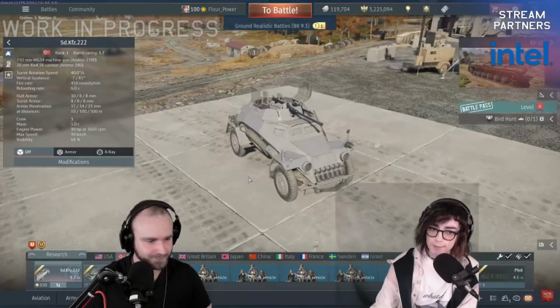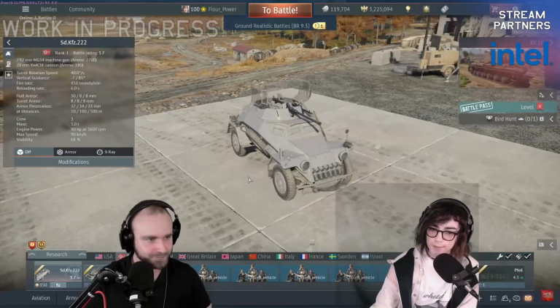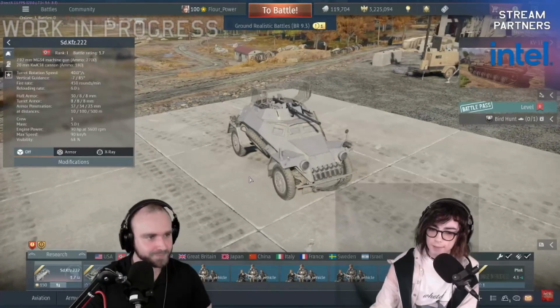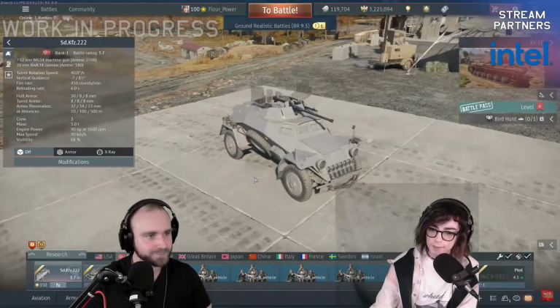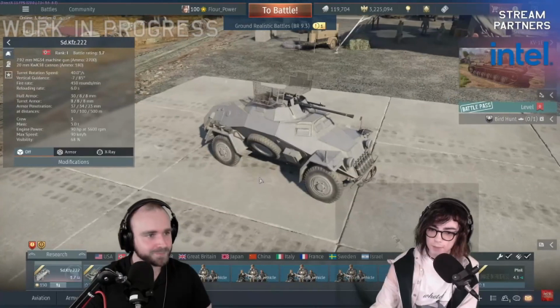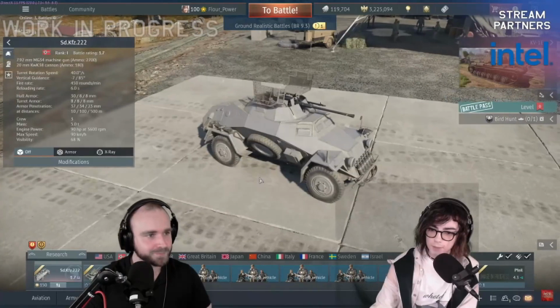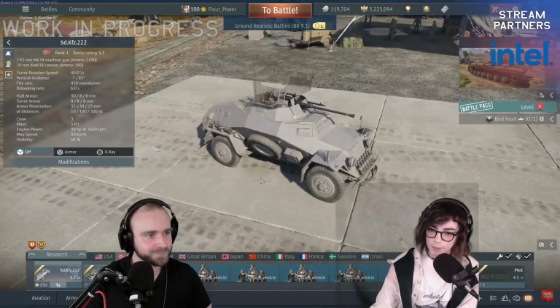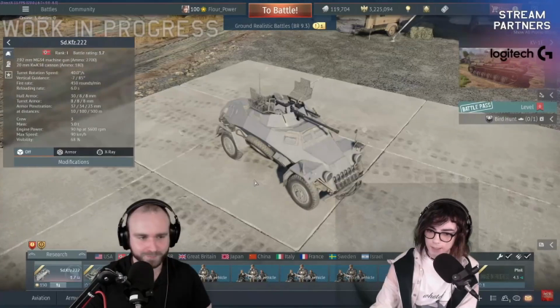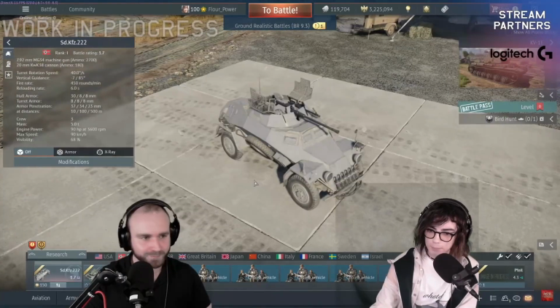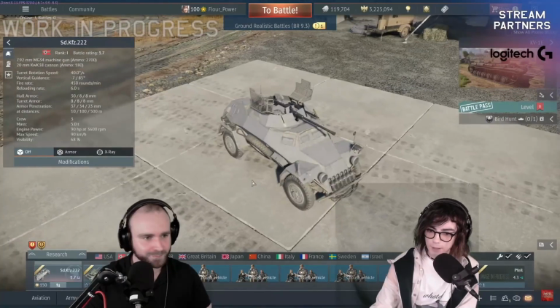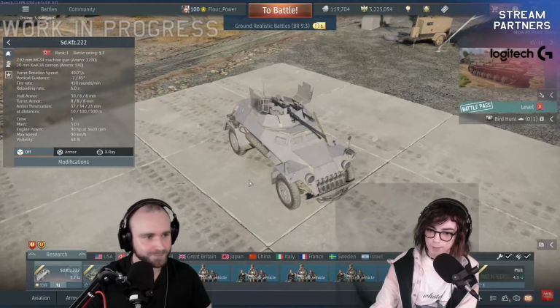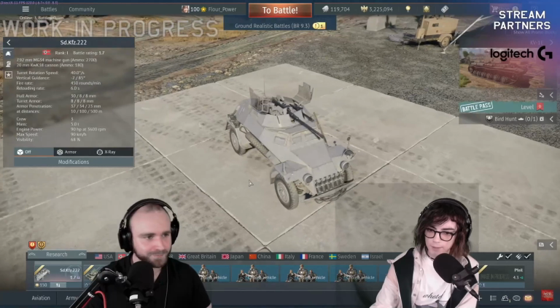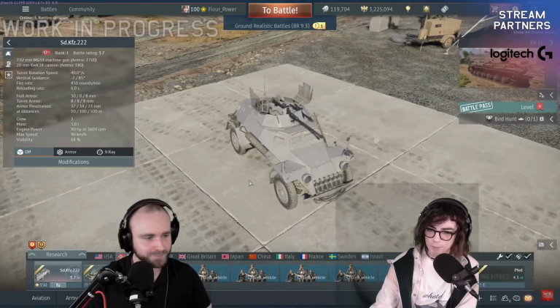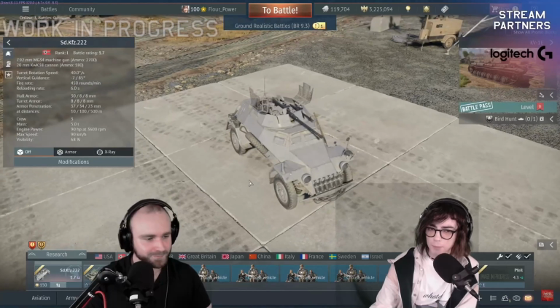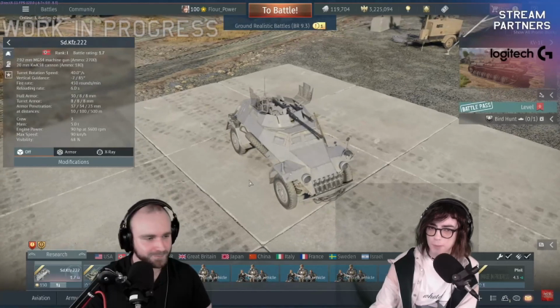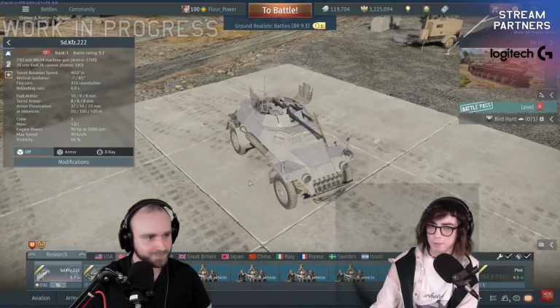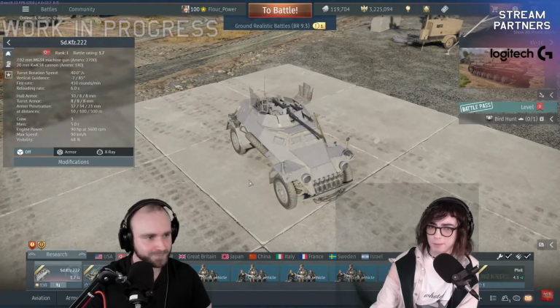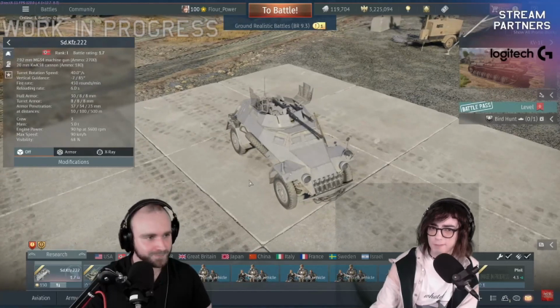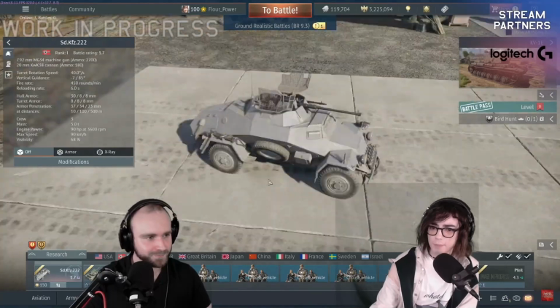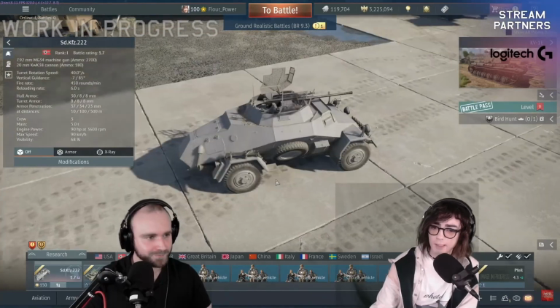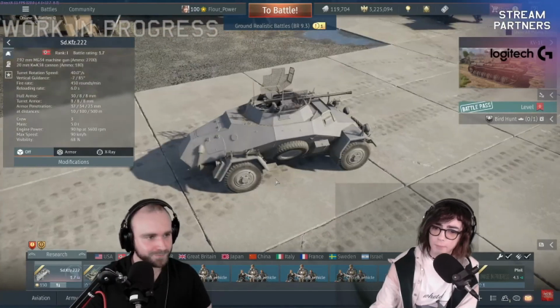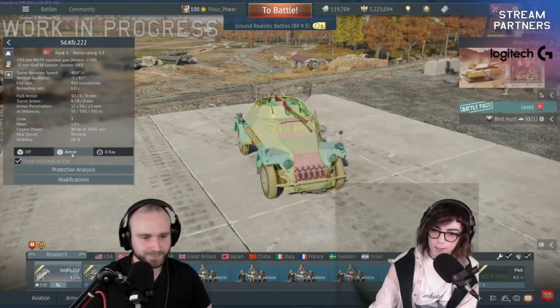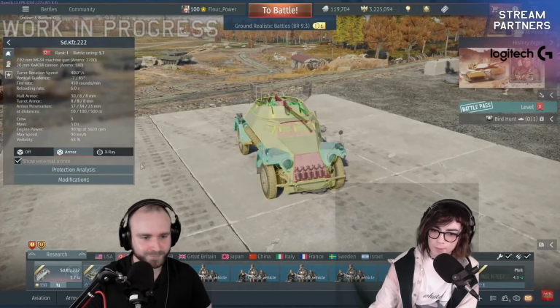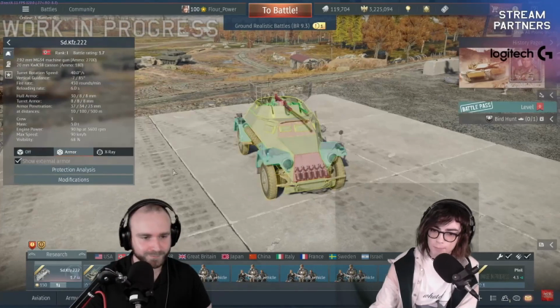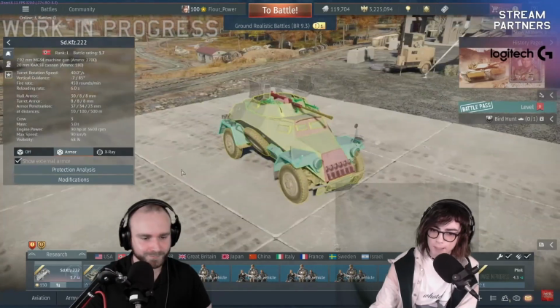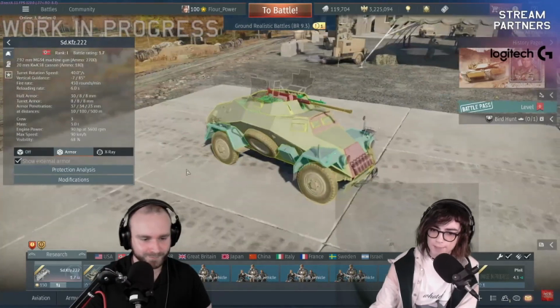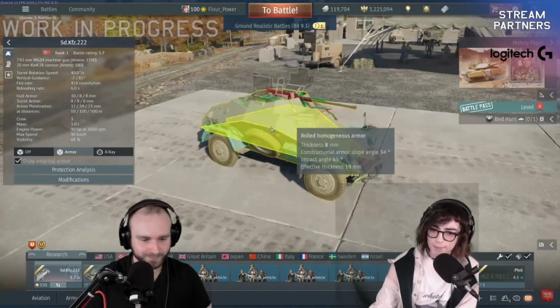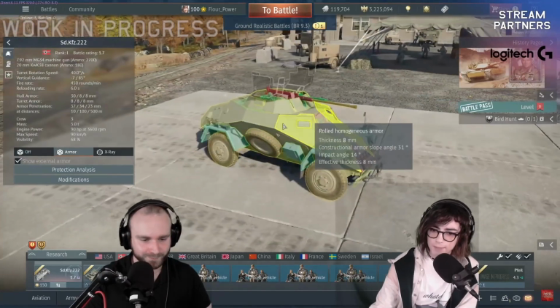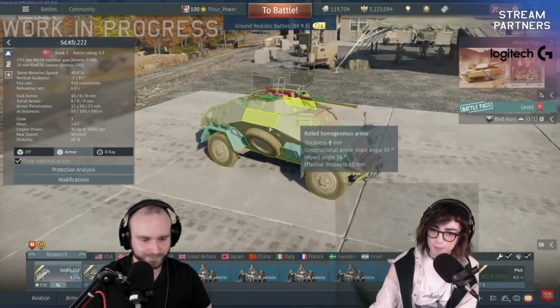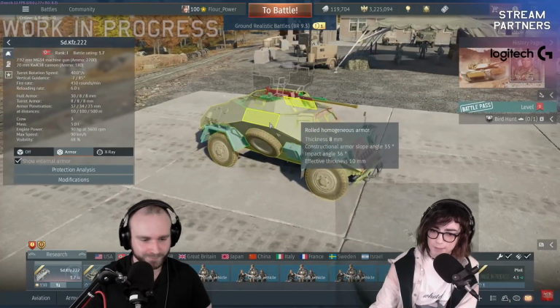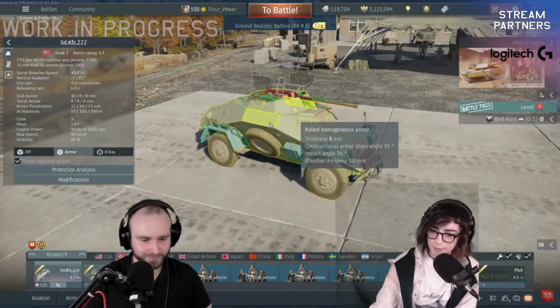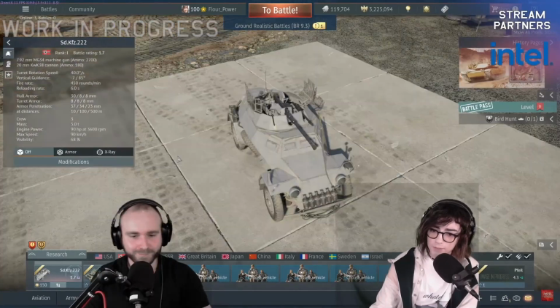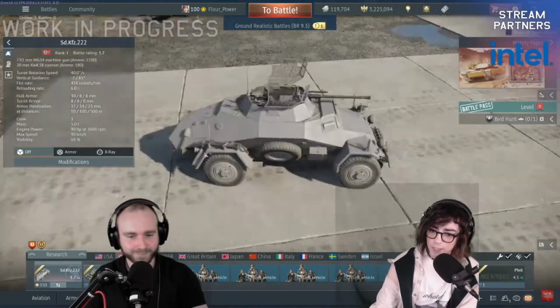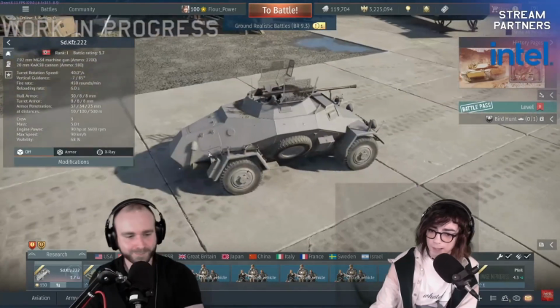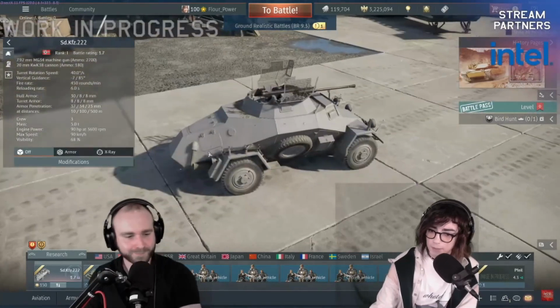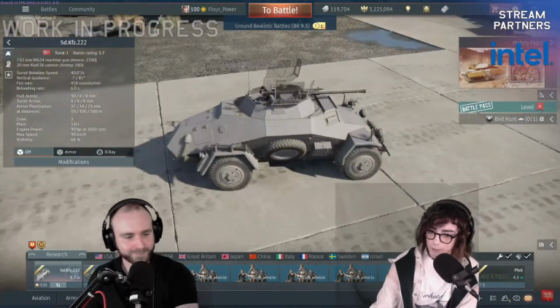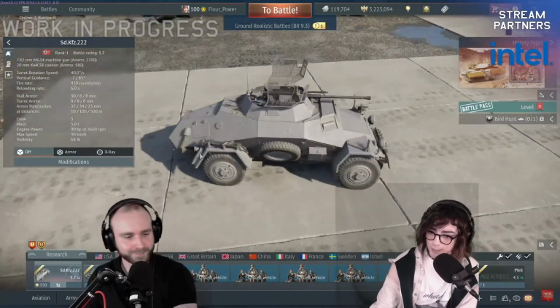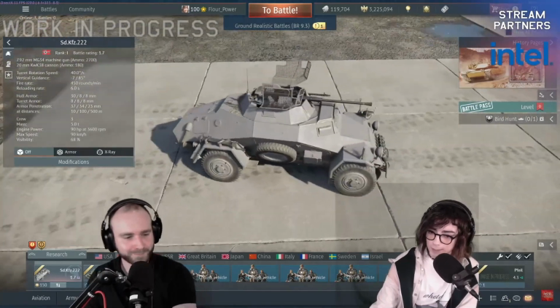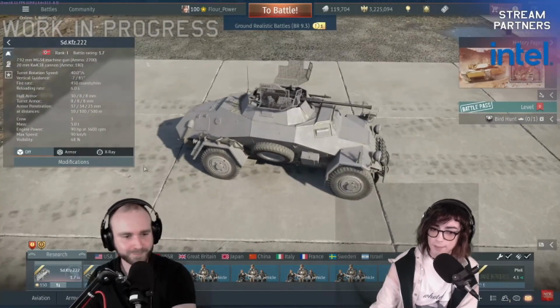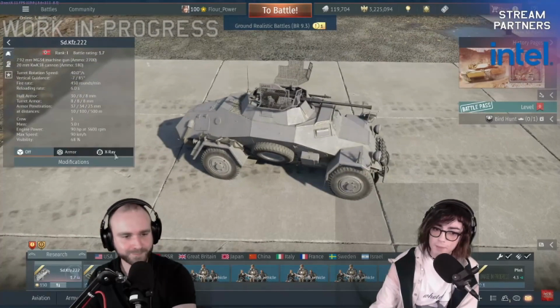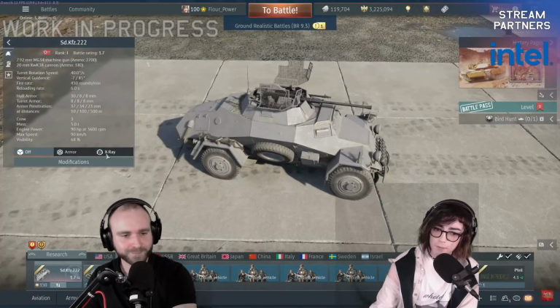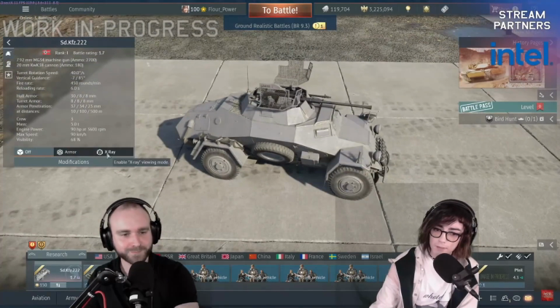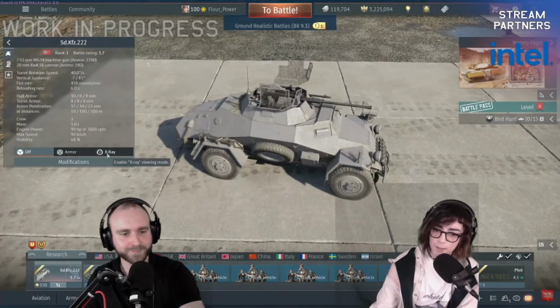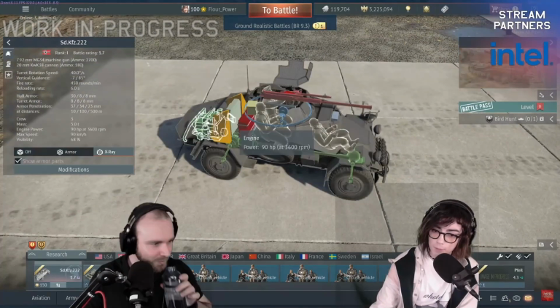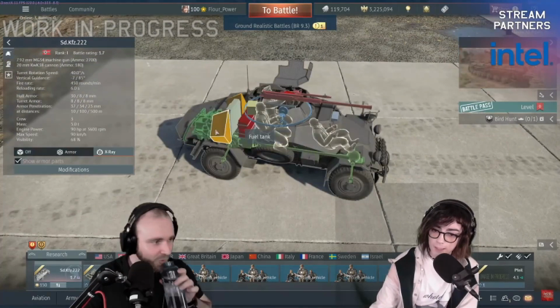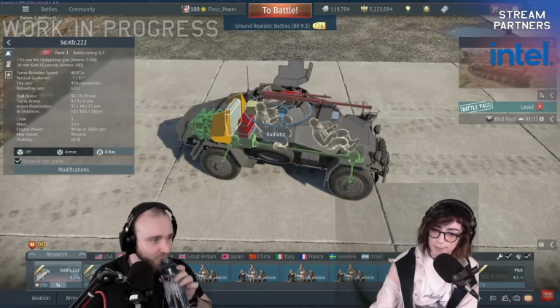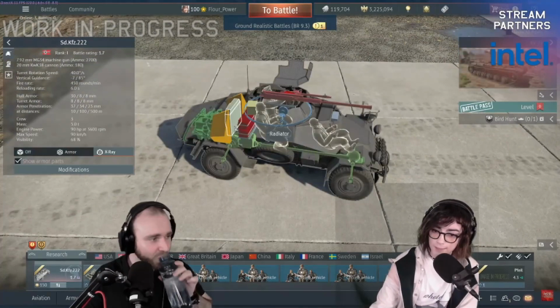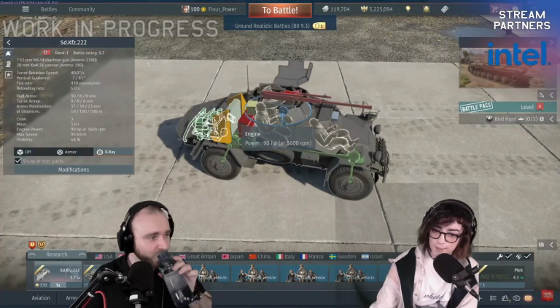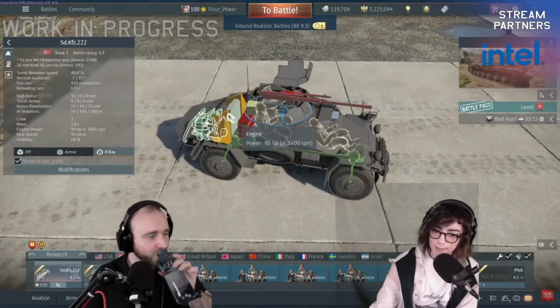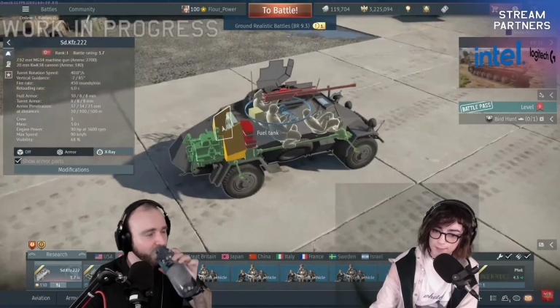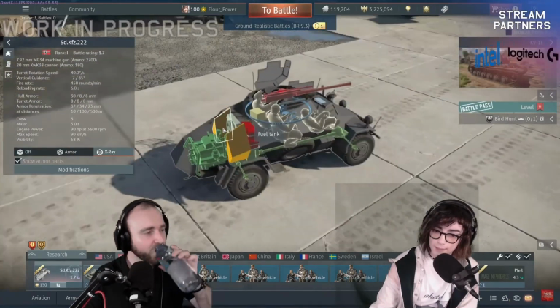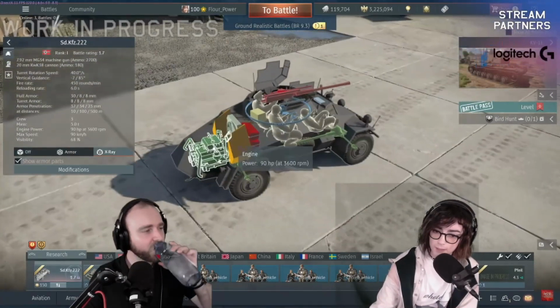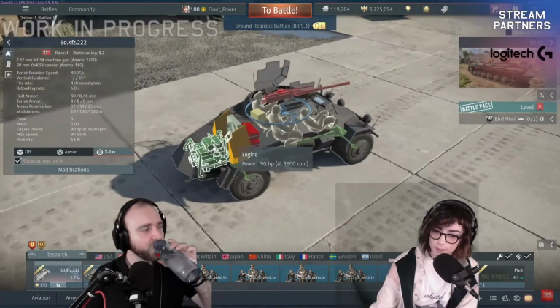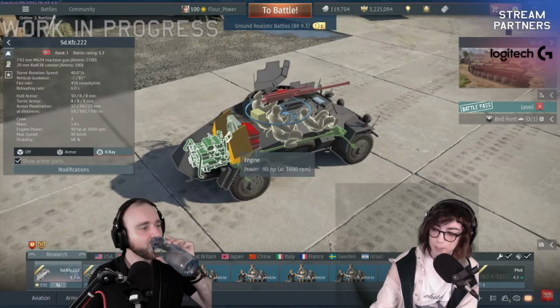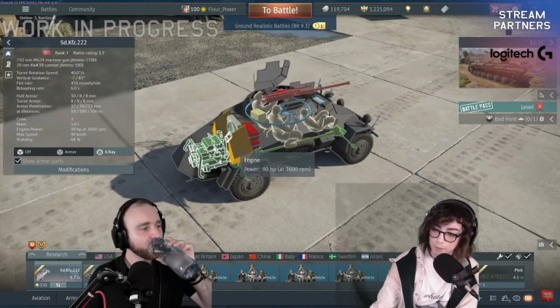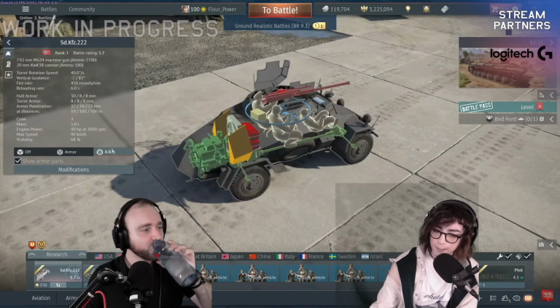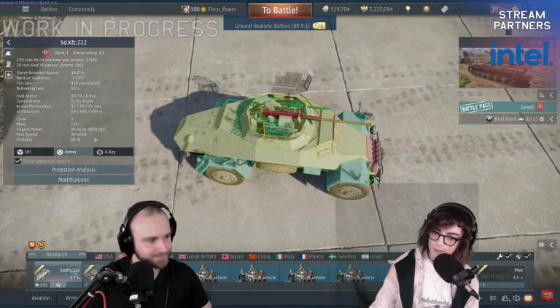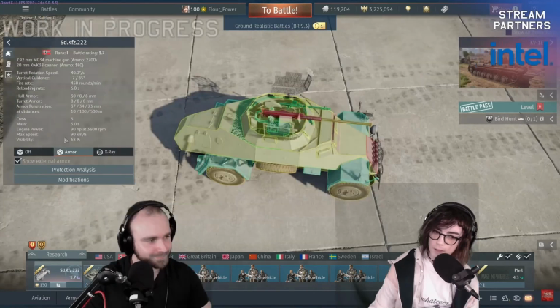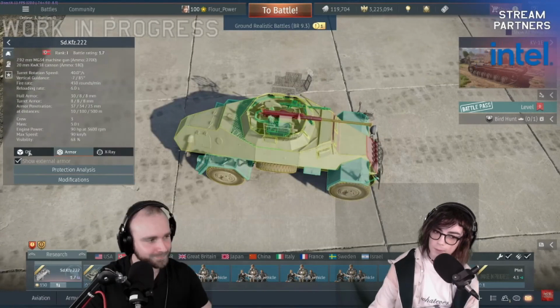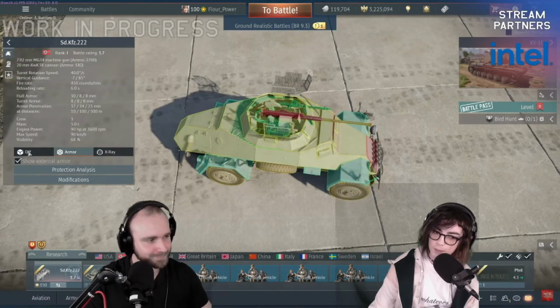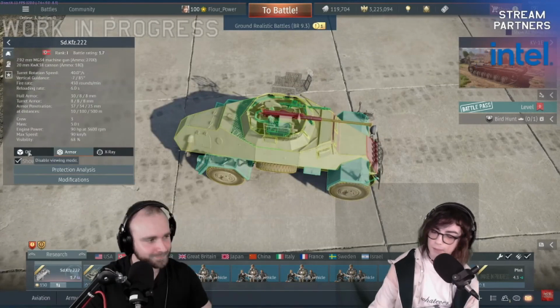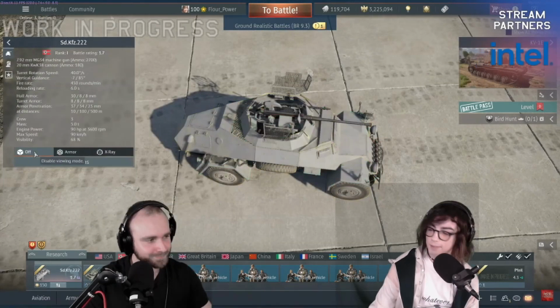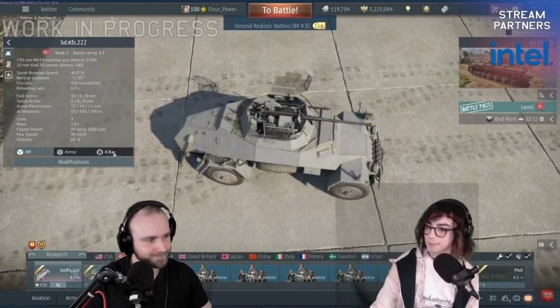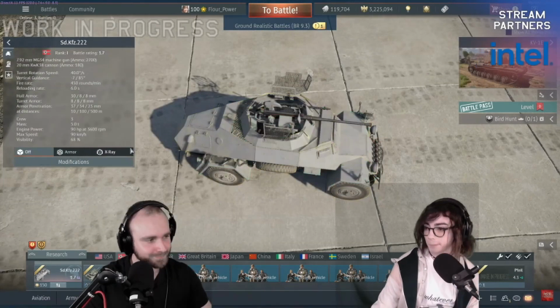This is the 222. A couple of things you're probably already familiar with: armor — basically you've got nothing. Firepower is really nice. Tied with the mobility, it's actually pretty great. Another one you love to see.